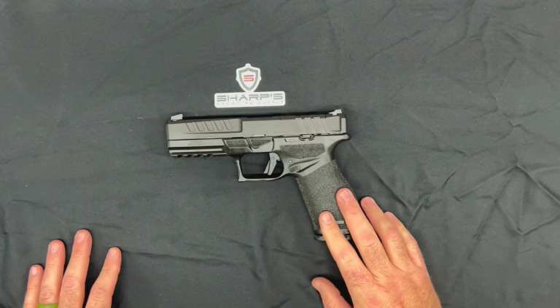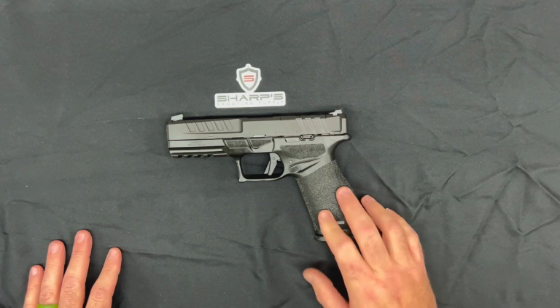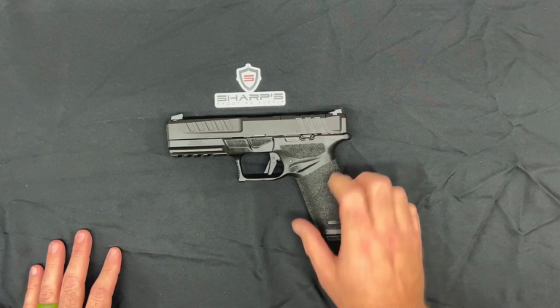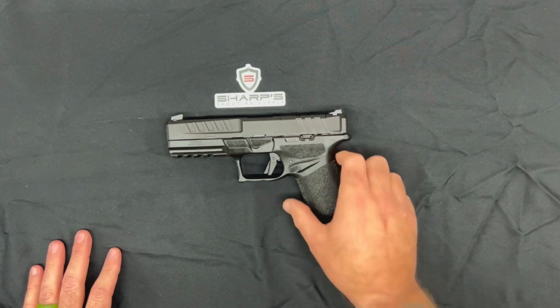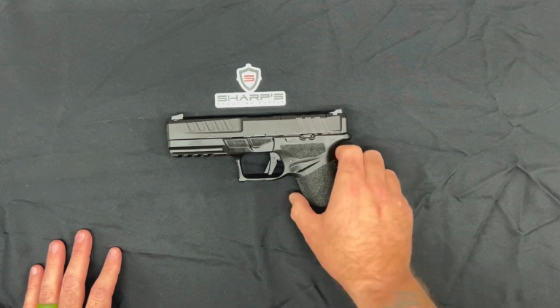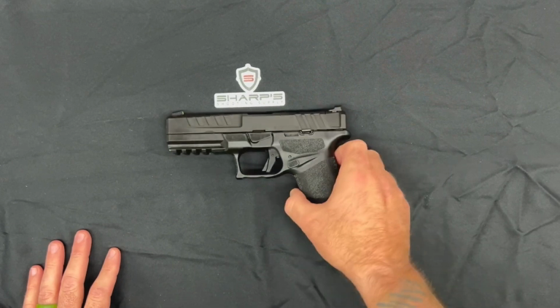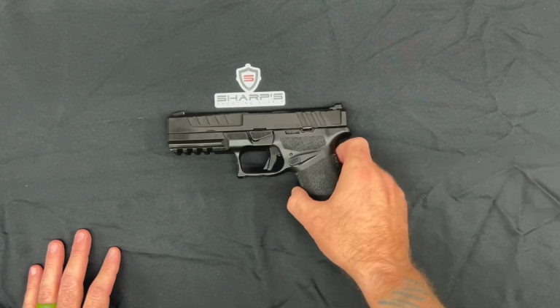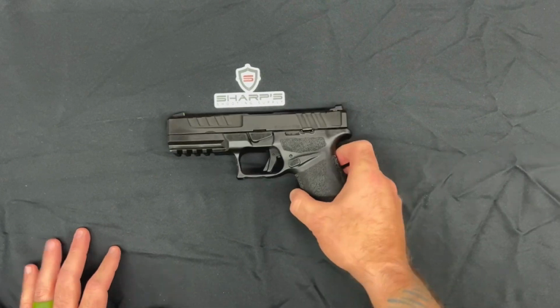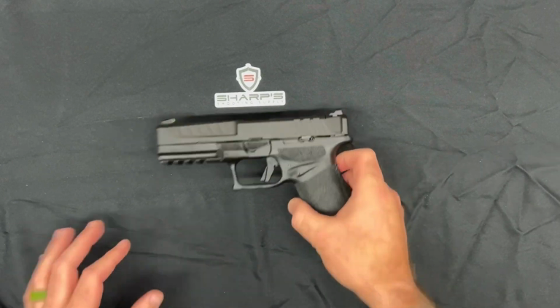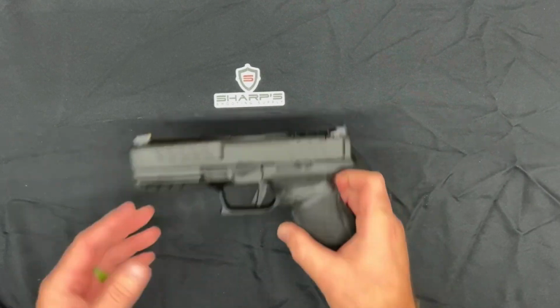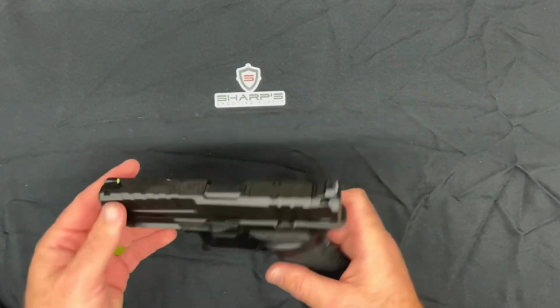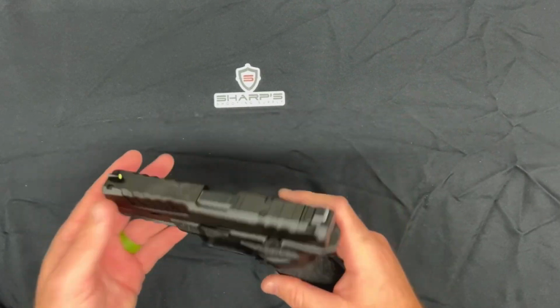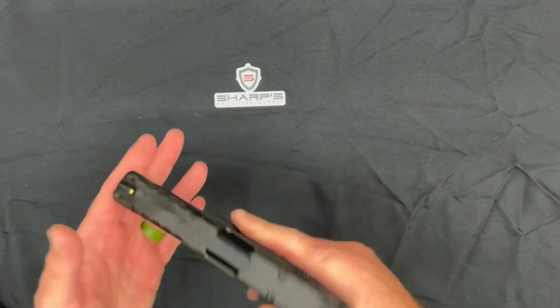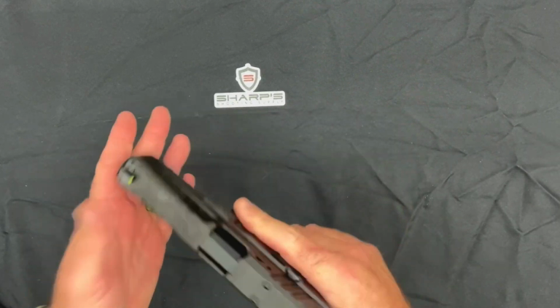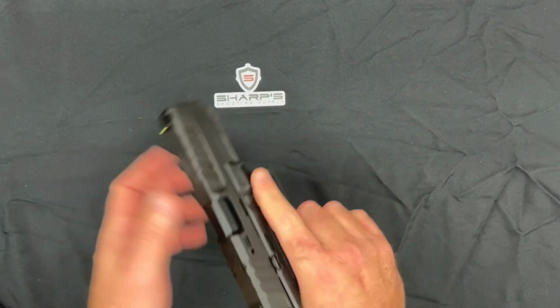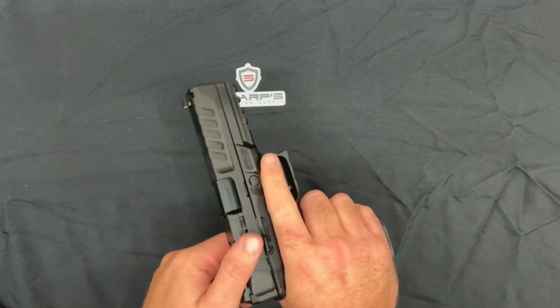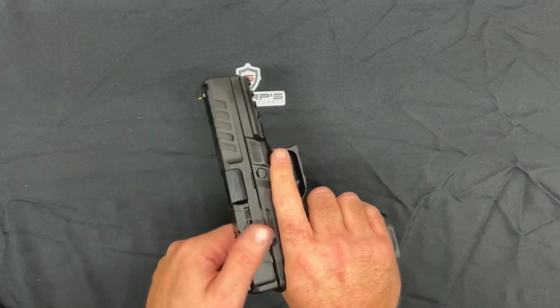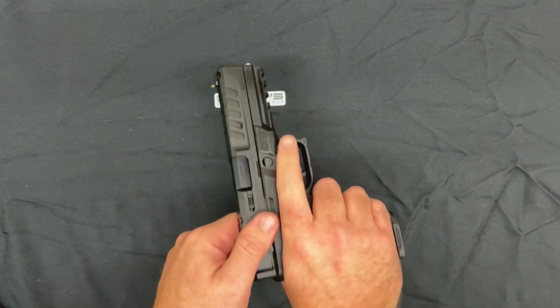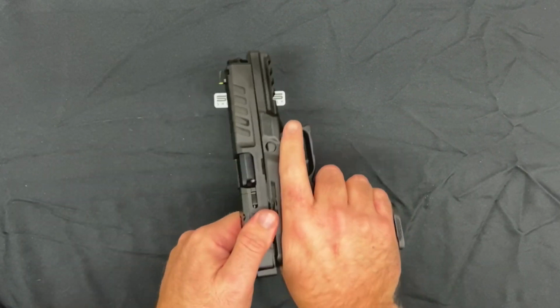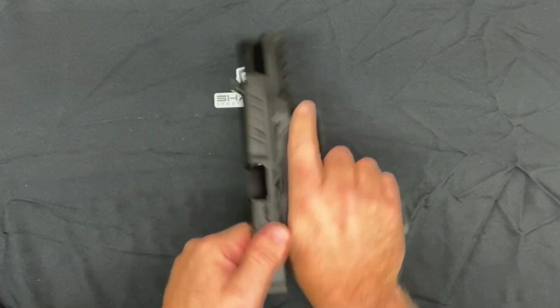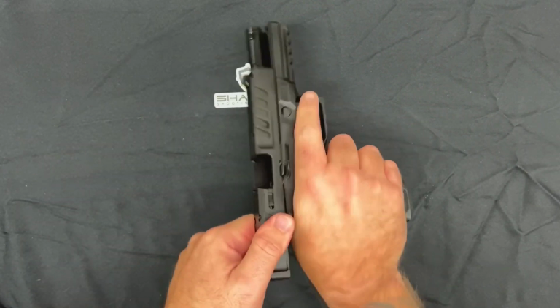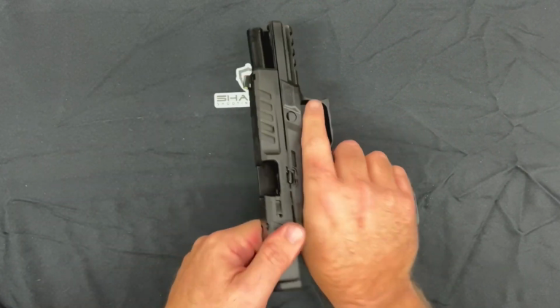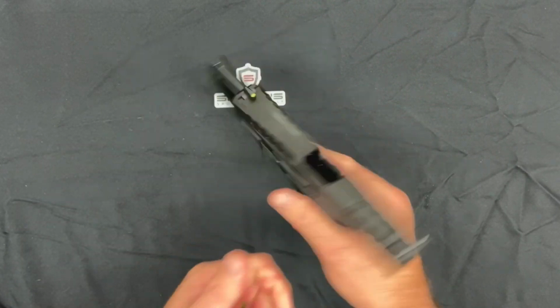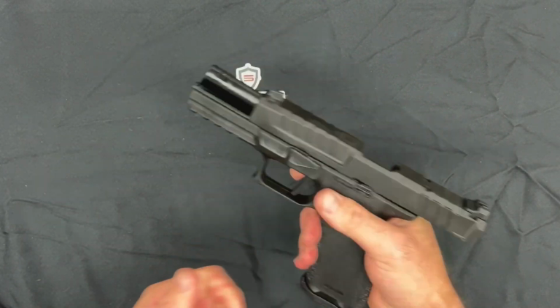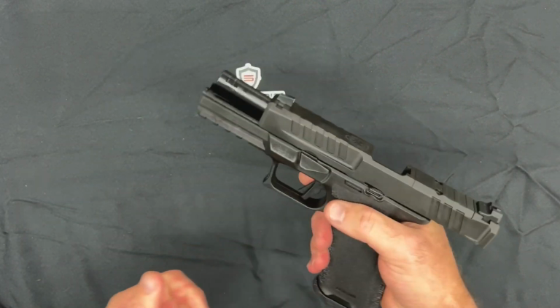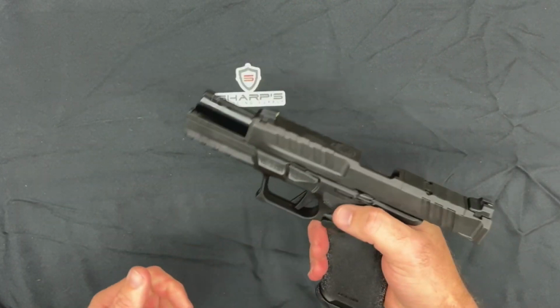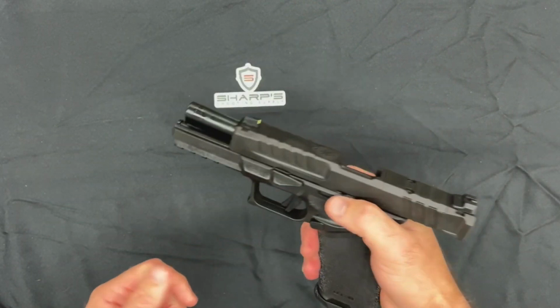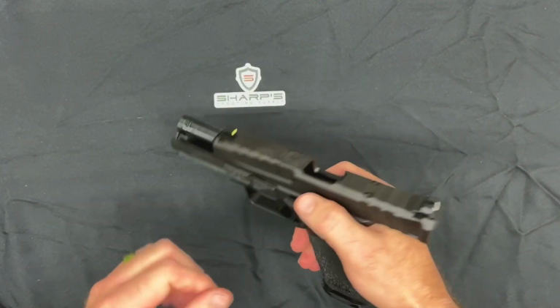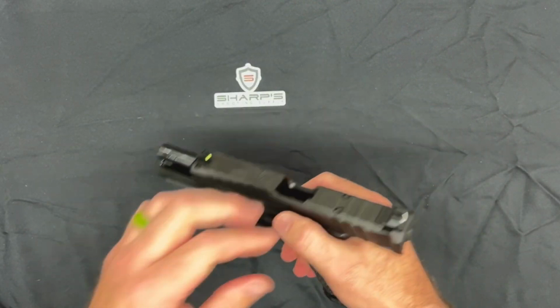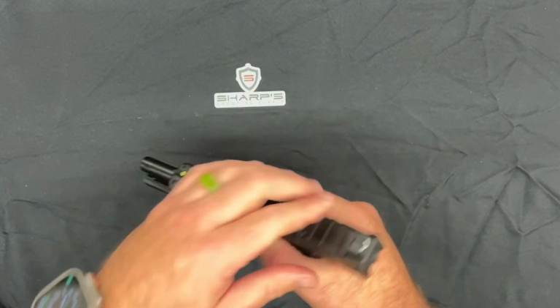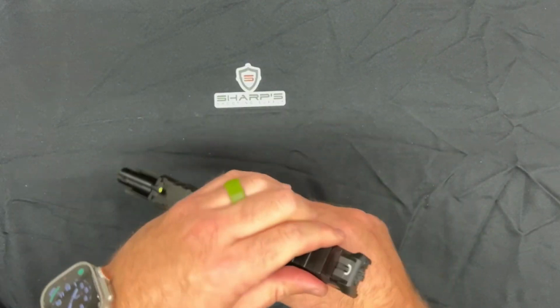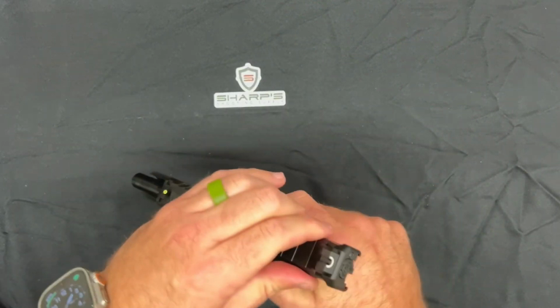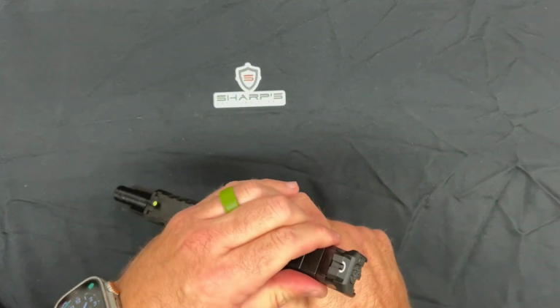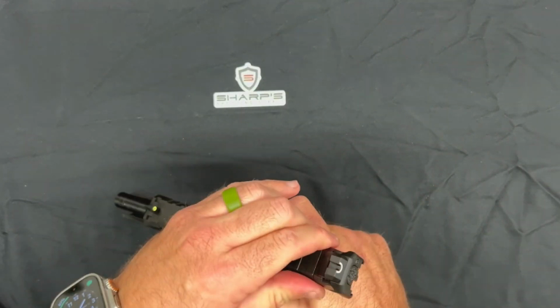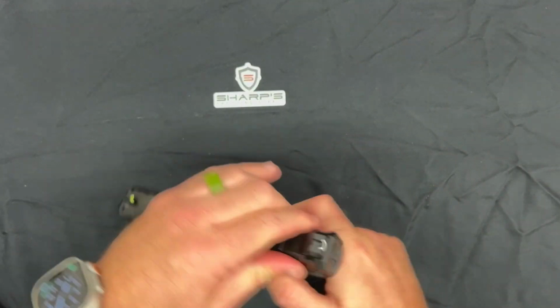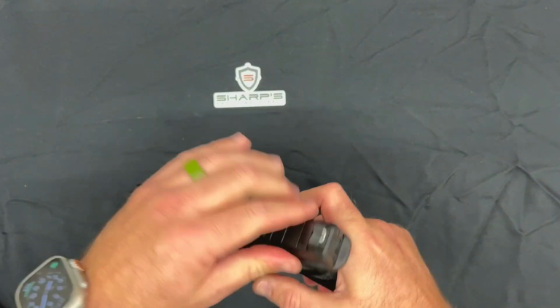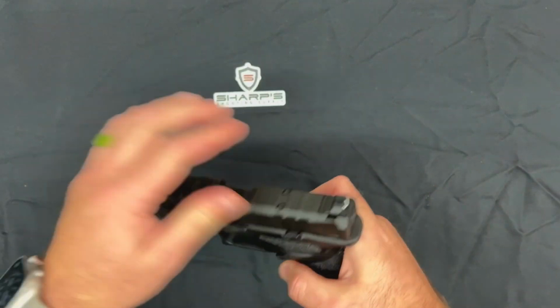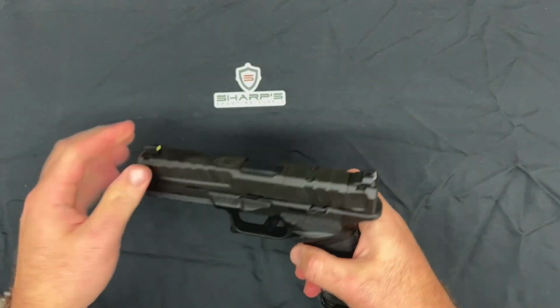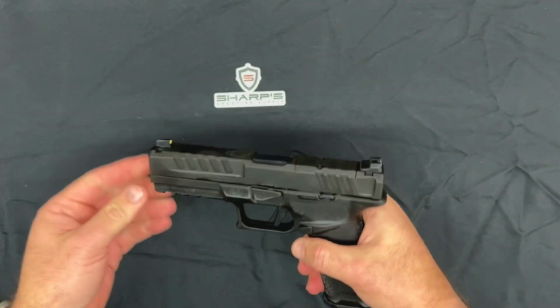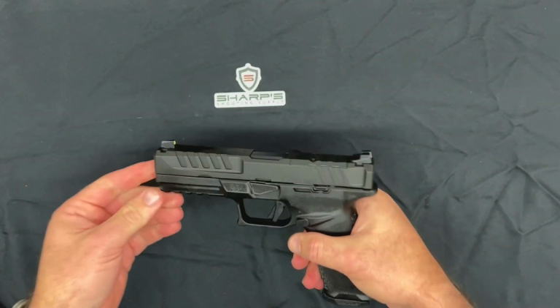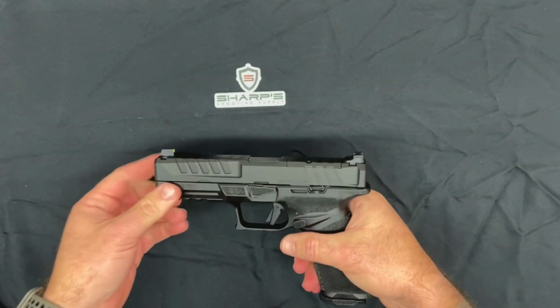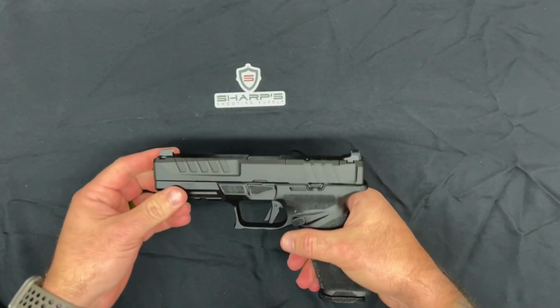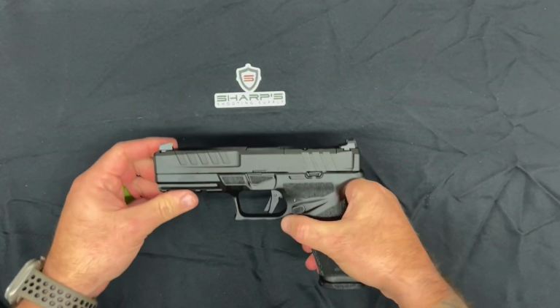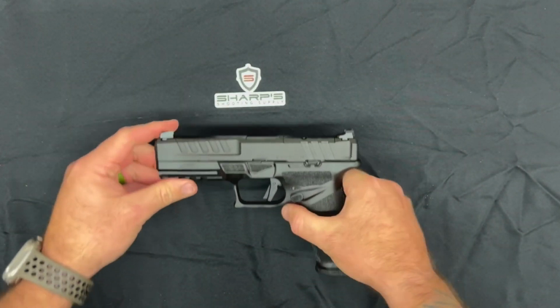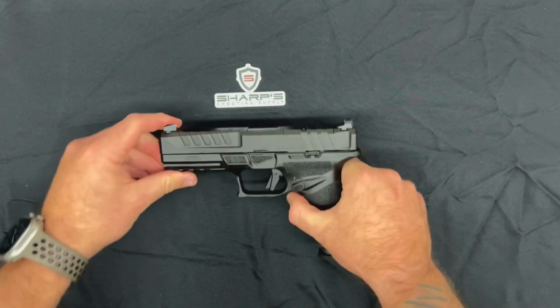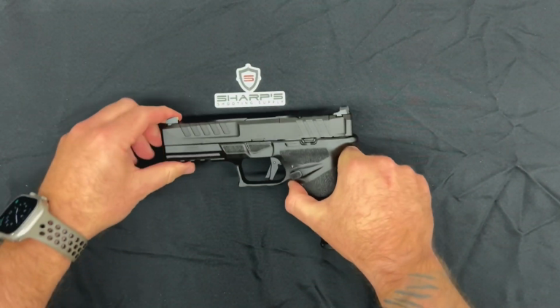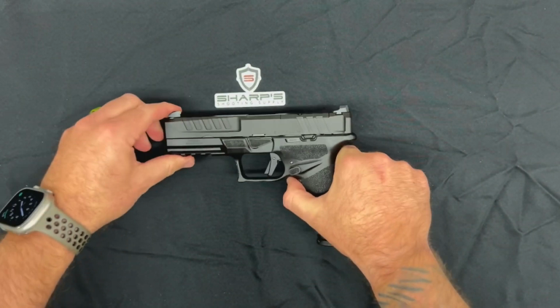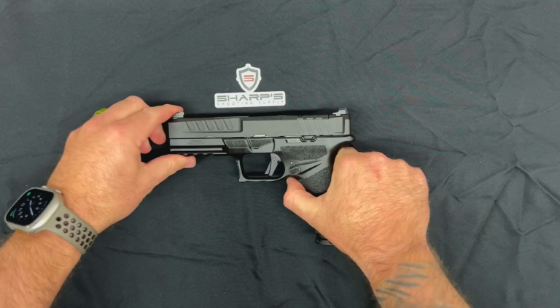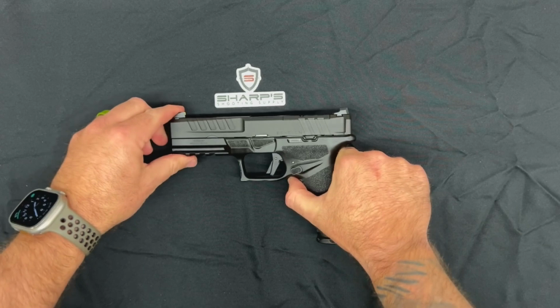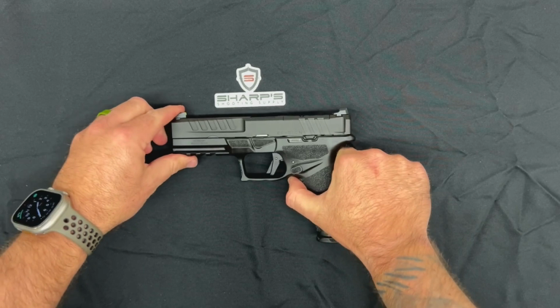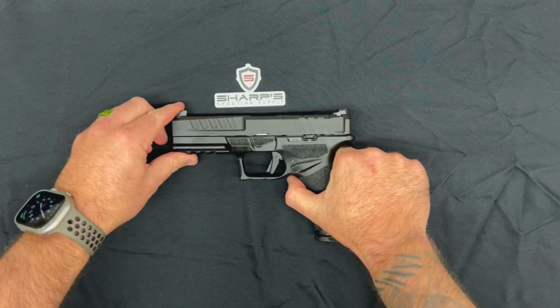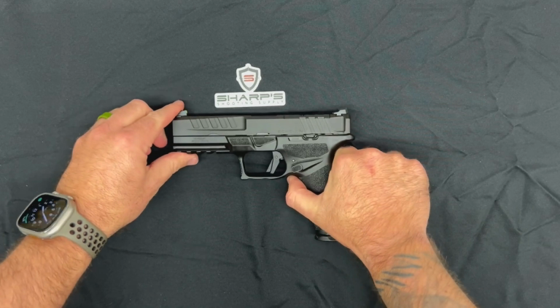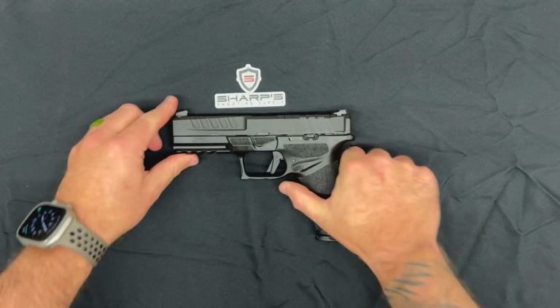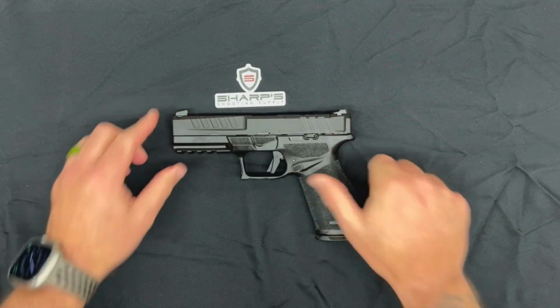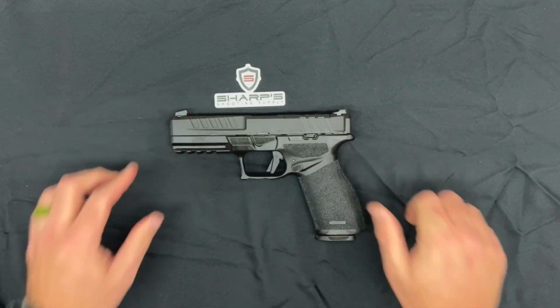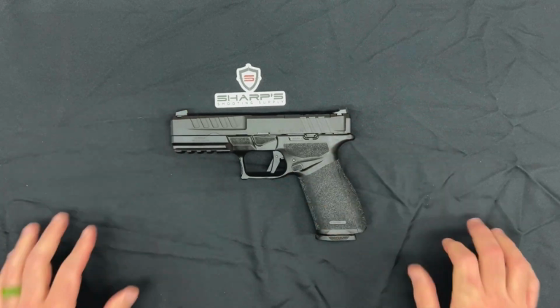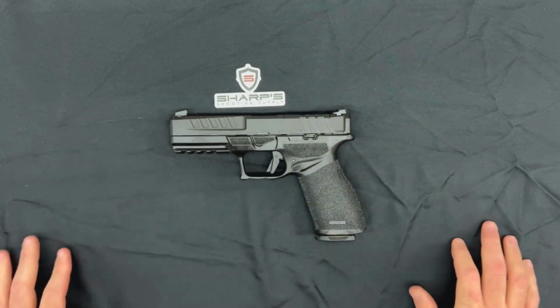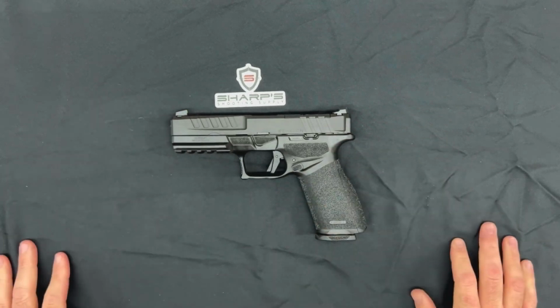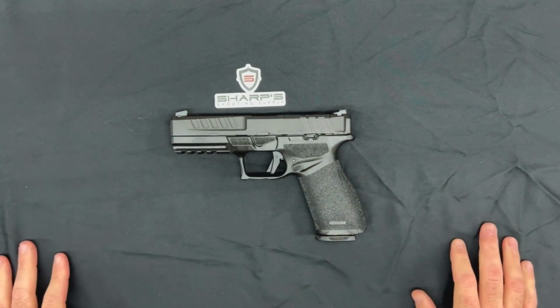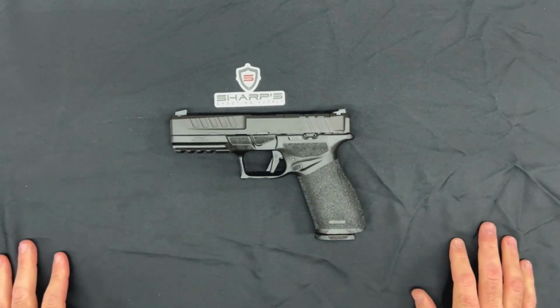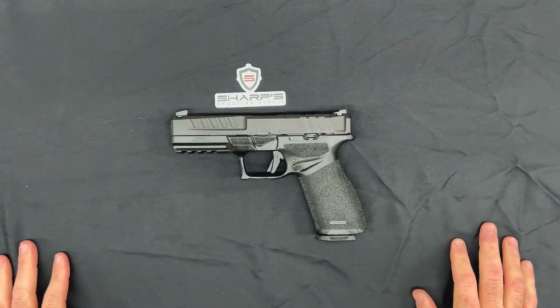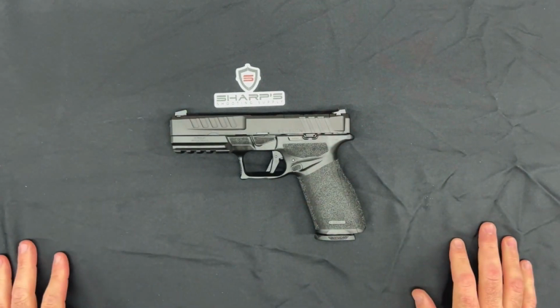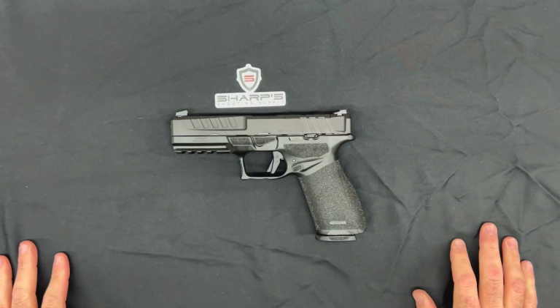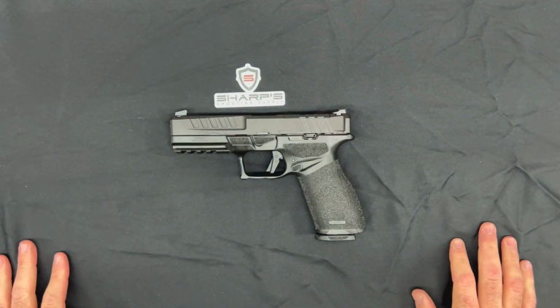This nine millimeter would make a great concealed carry, or you could even leave it next to the bed, in your truck, or whatever you wanted to do.